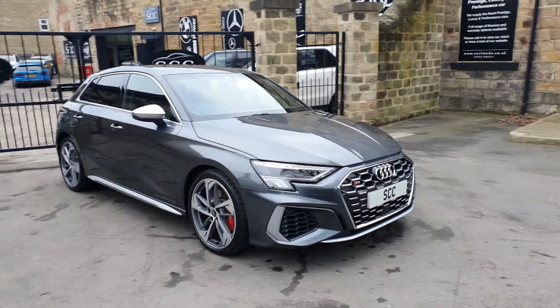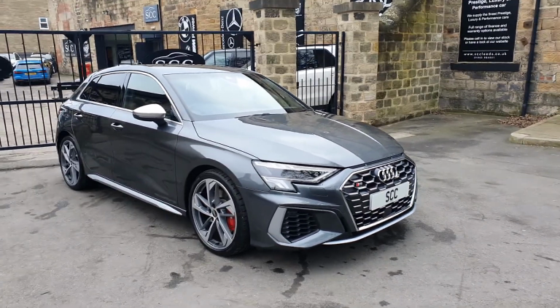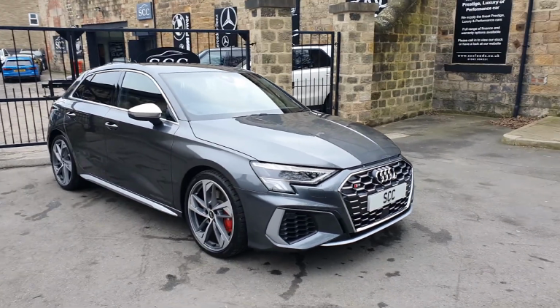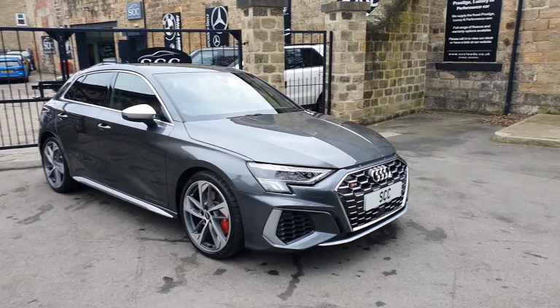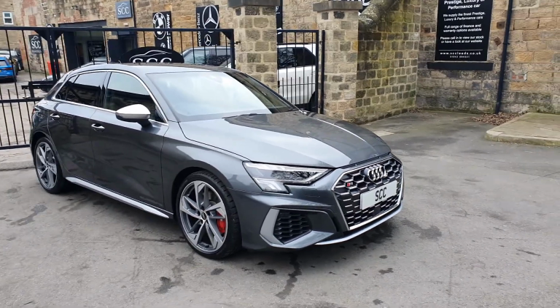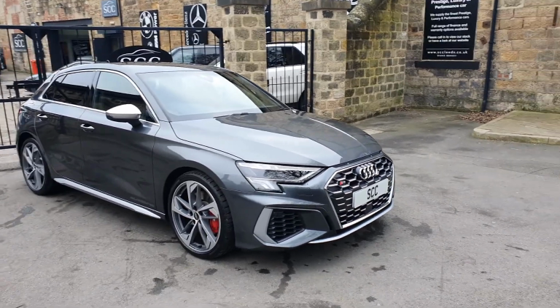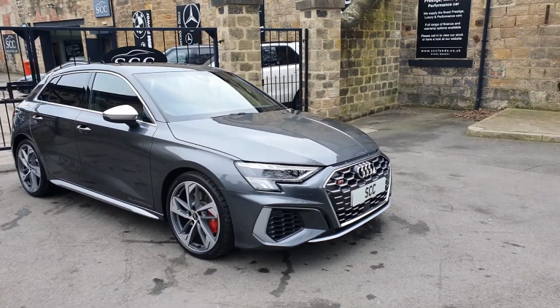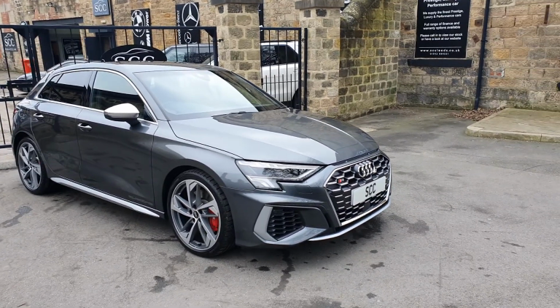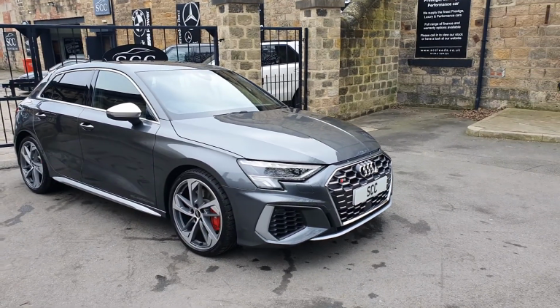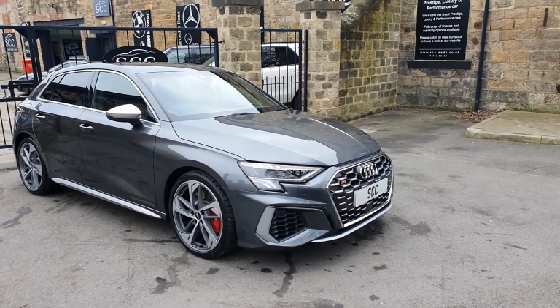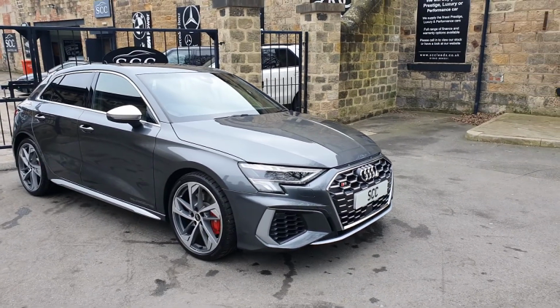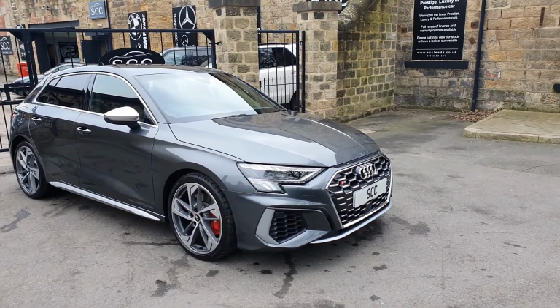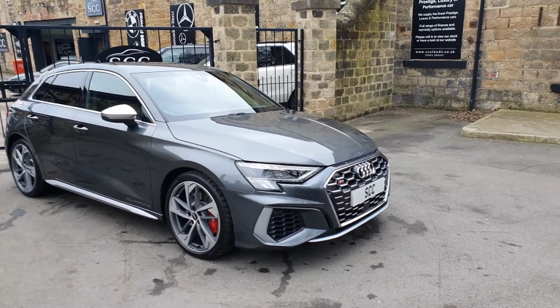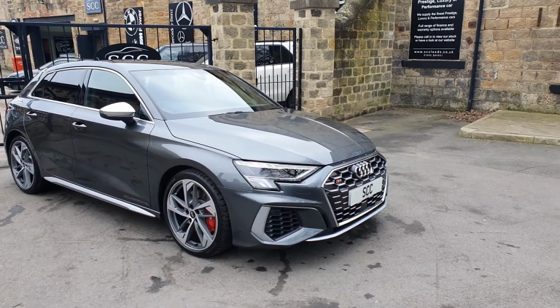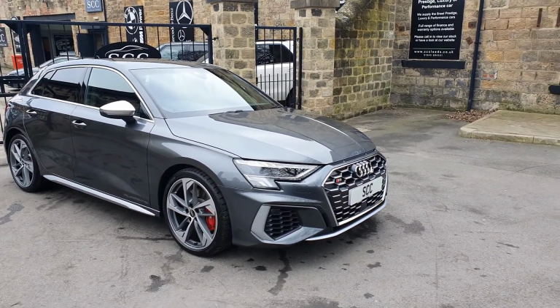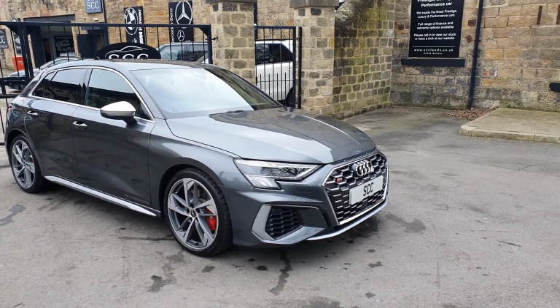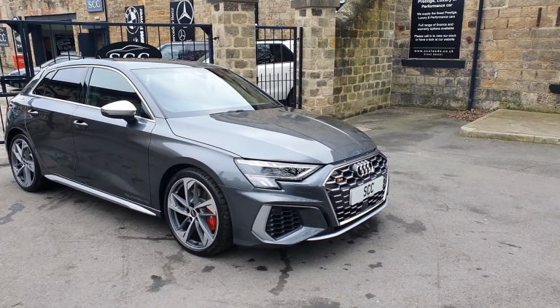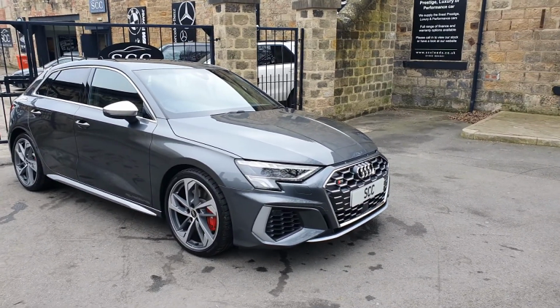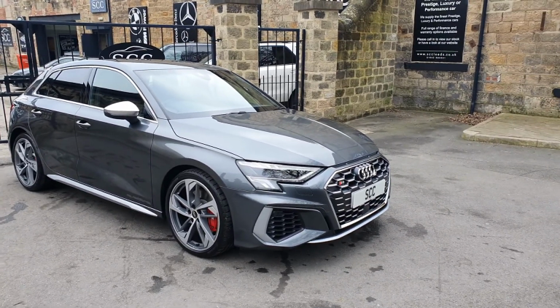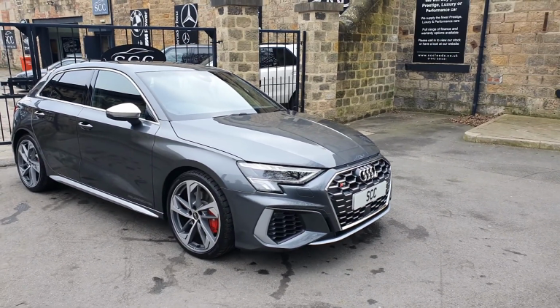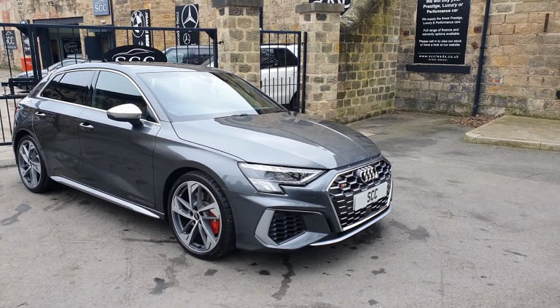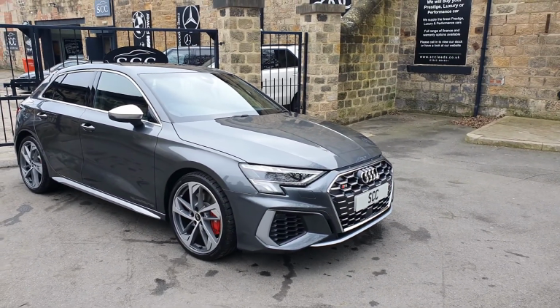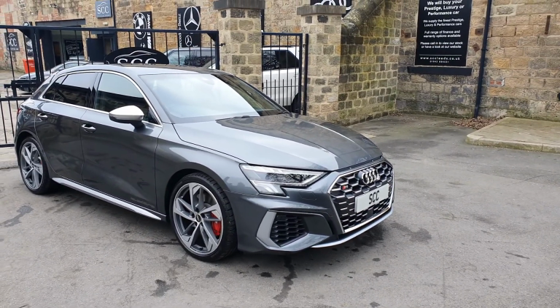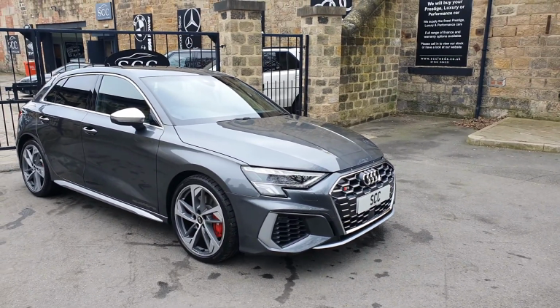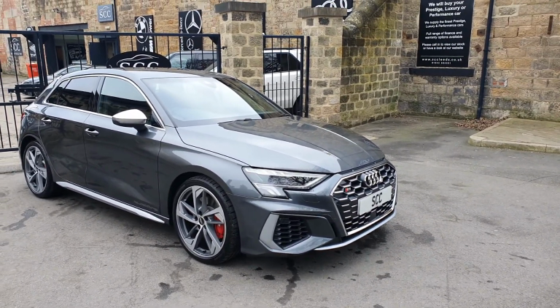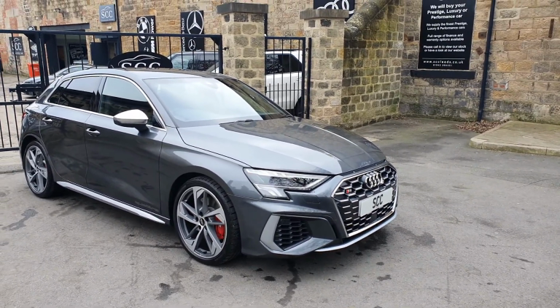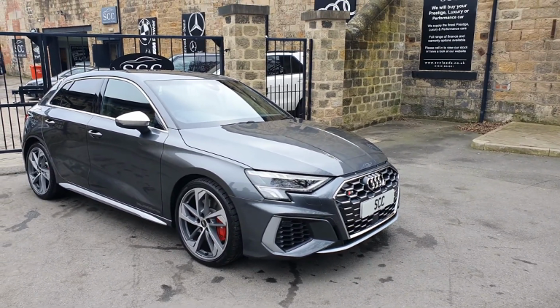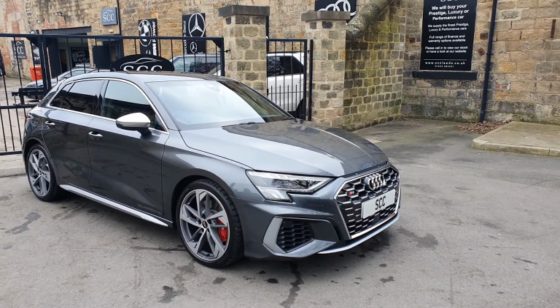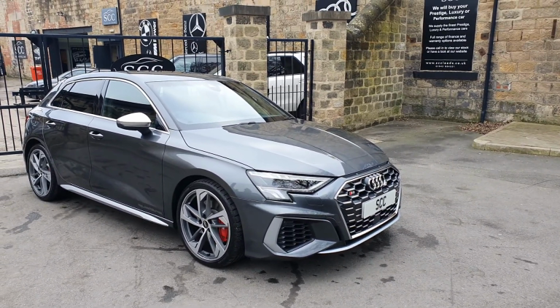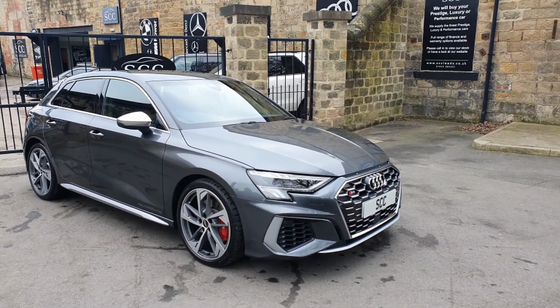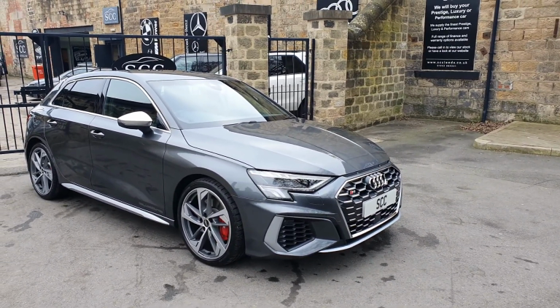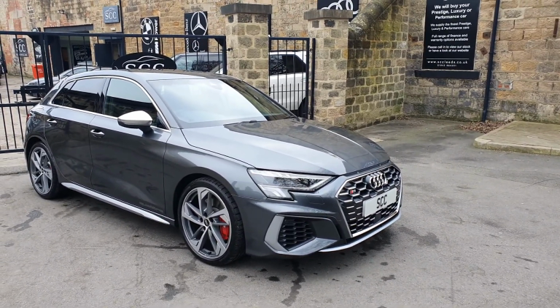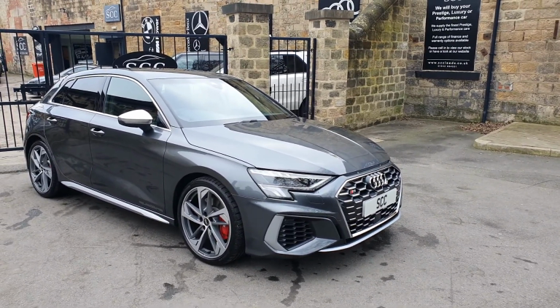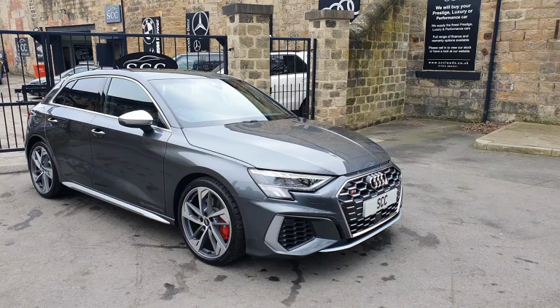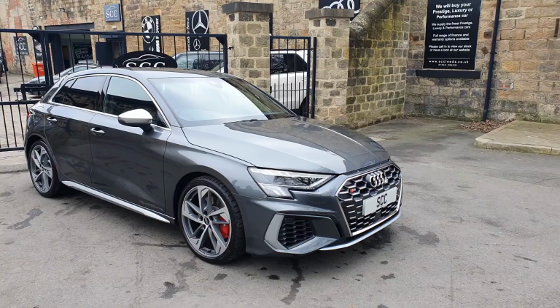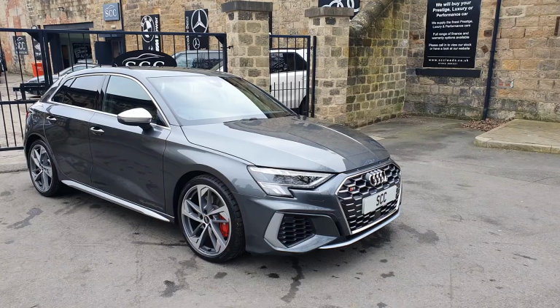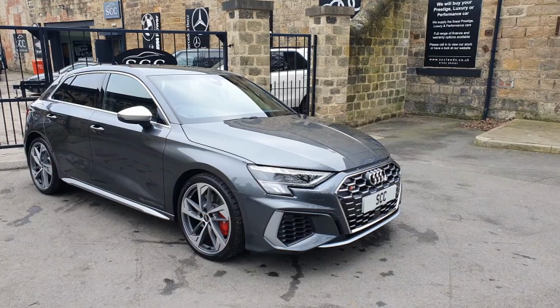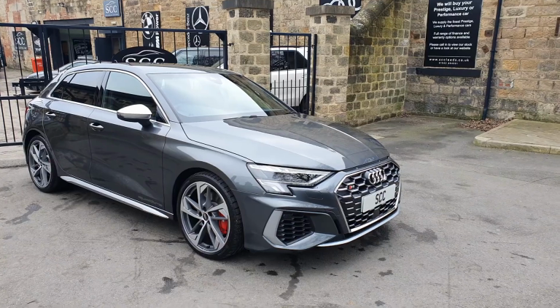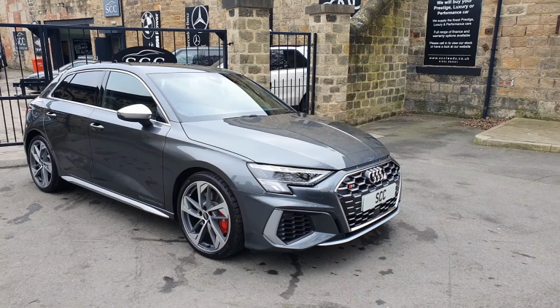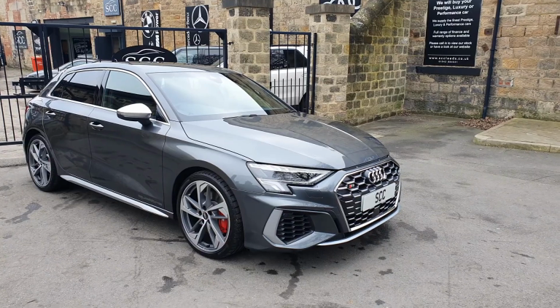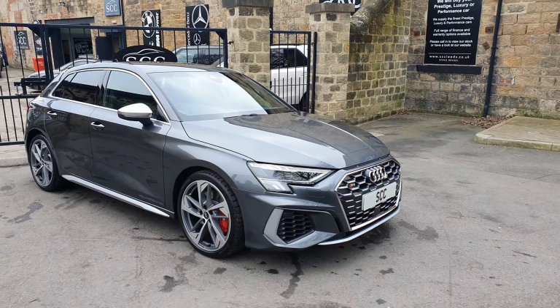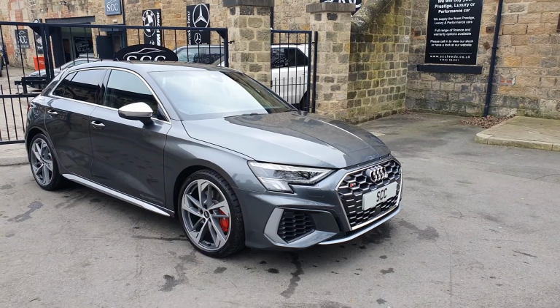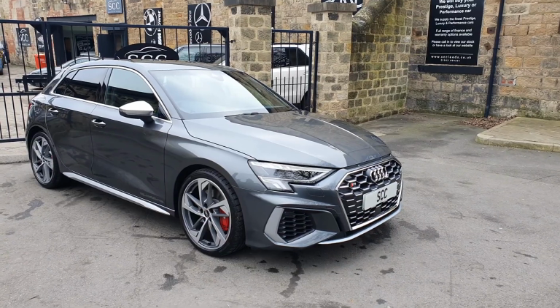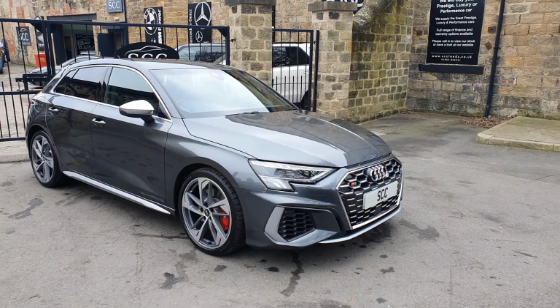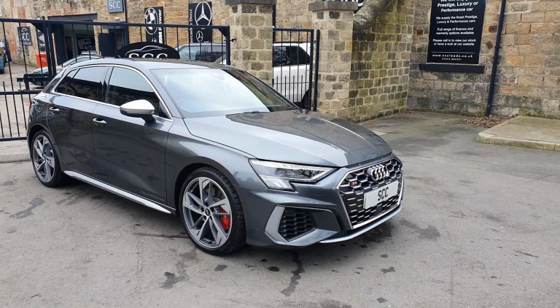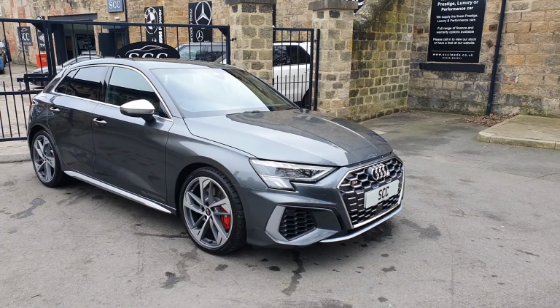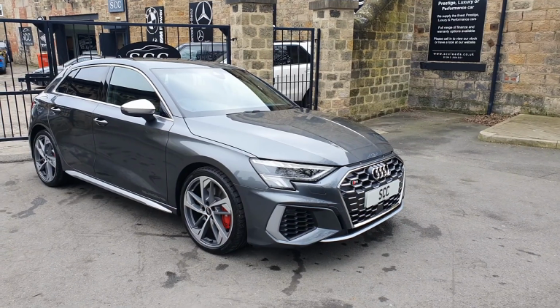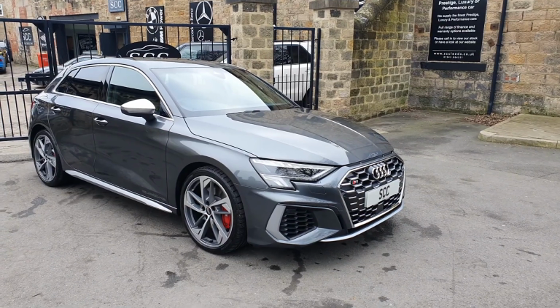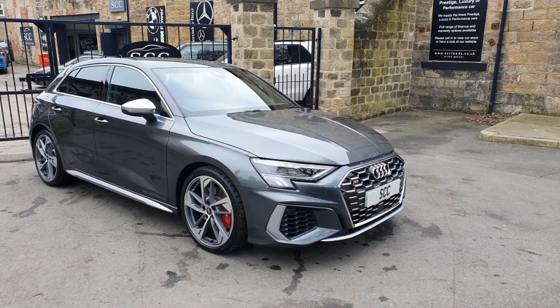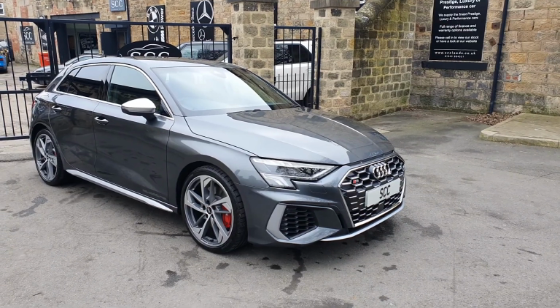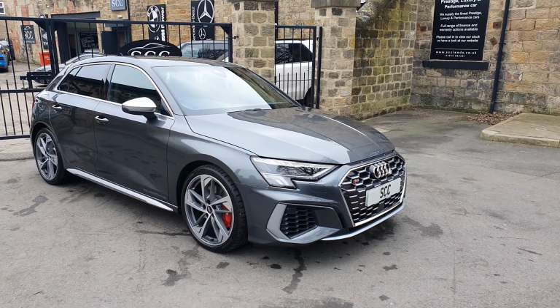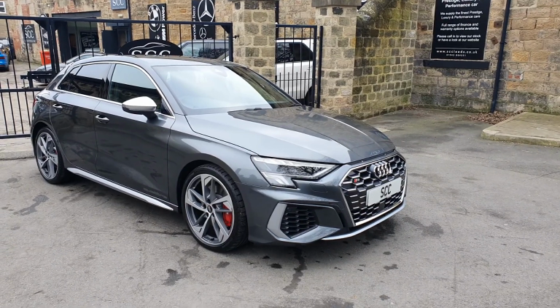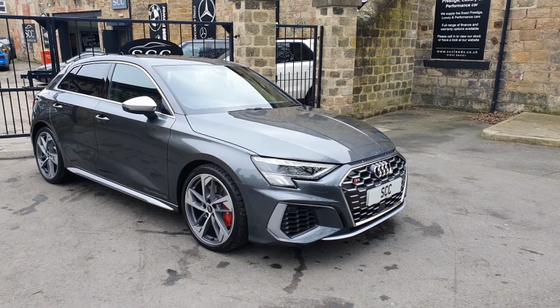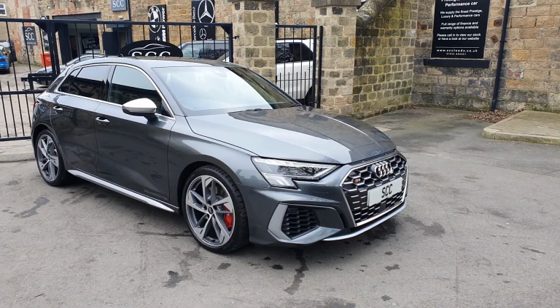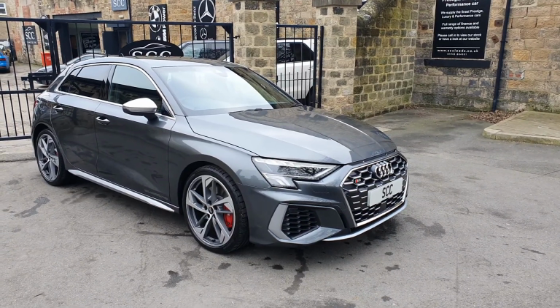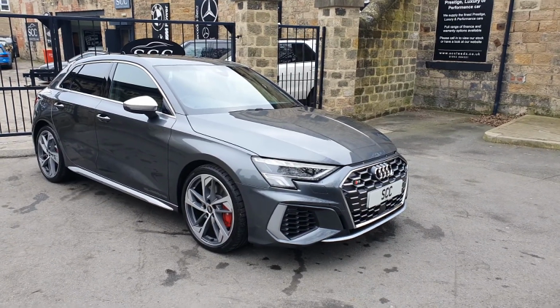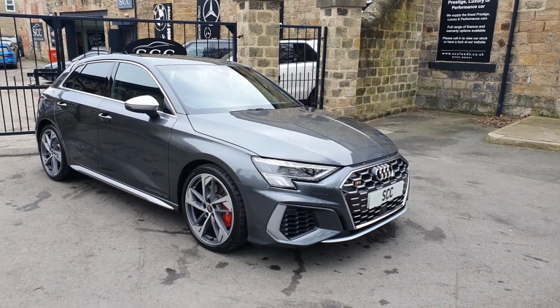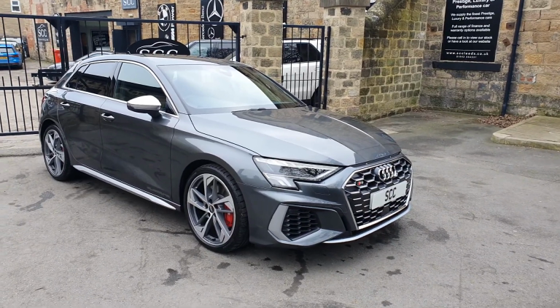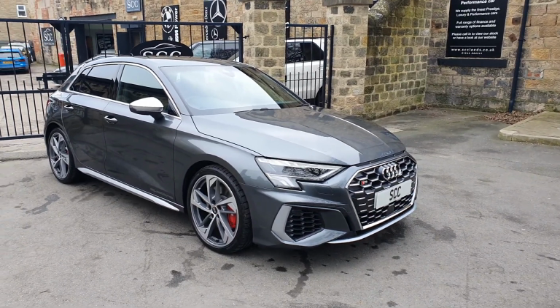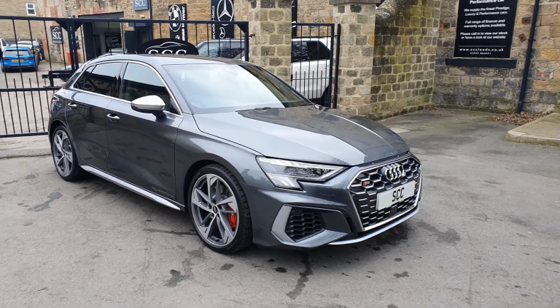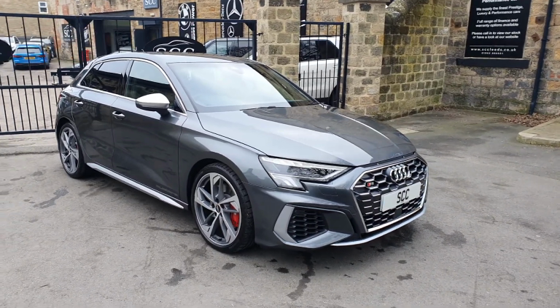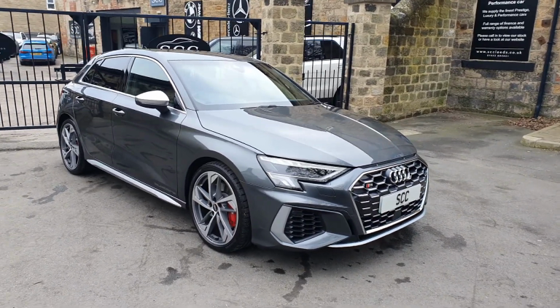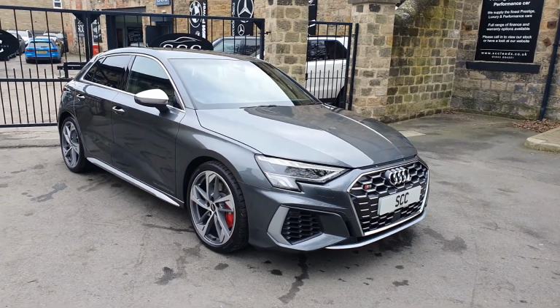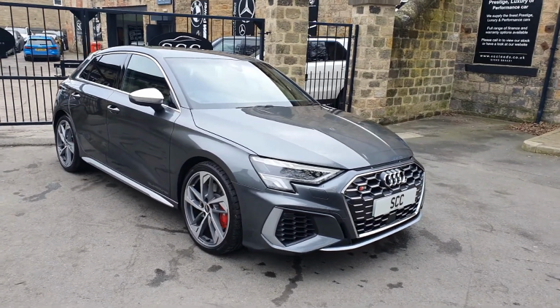It's a metallic, almost like a metallic pearlescent grey. Suits the car very, very well.